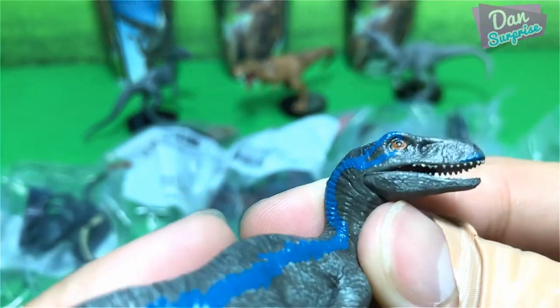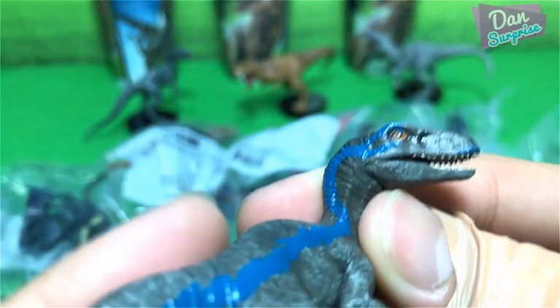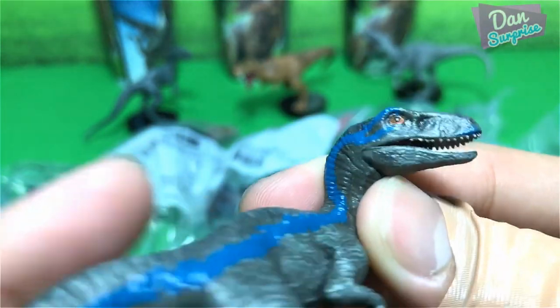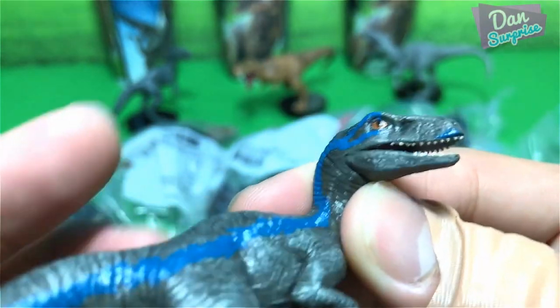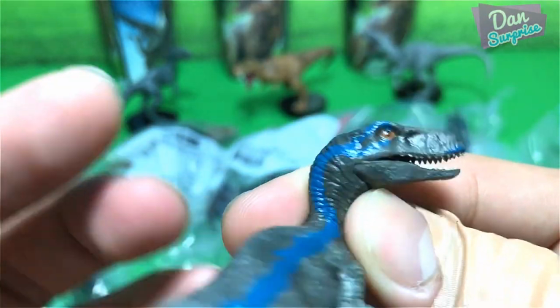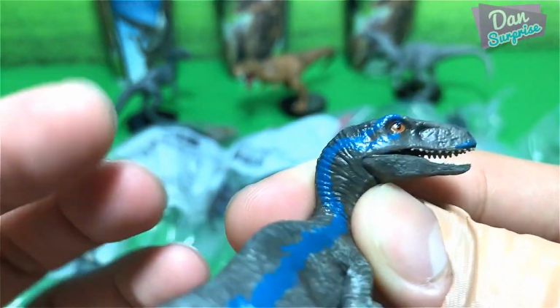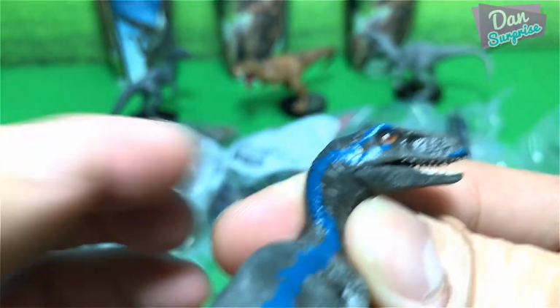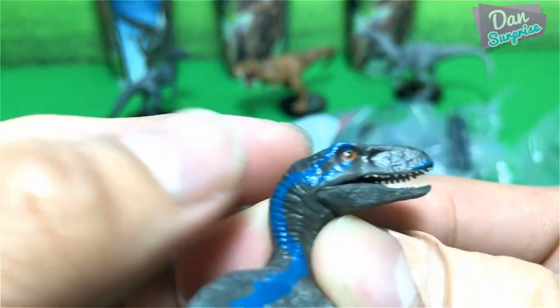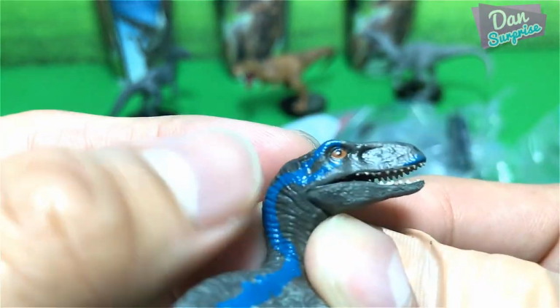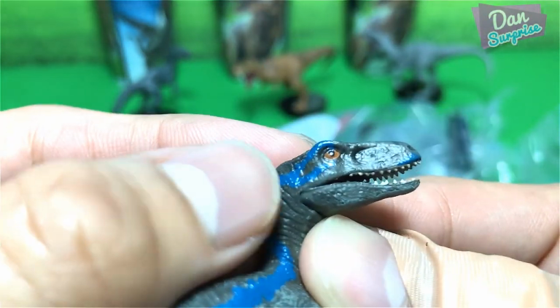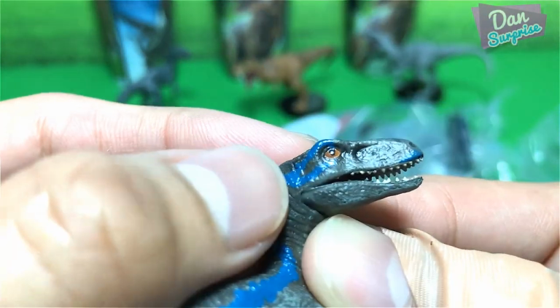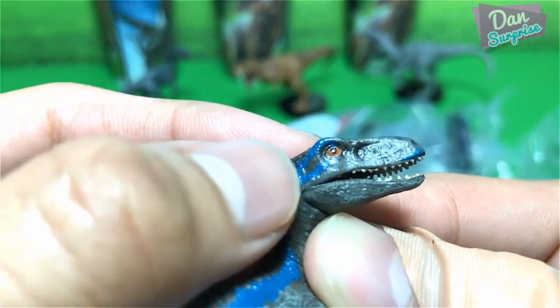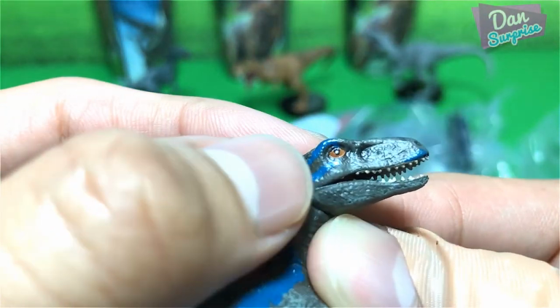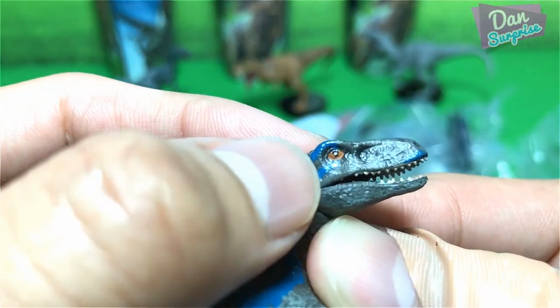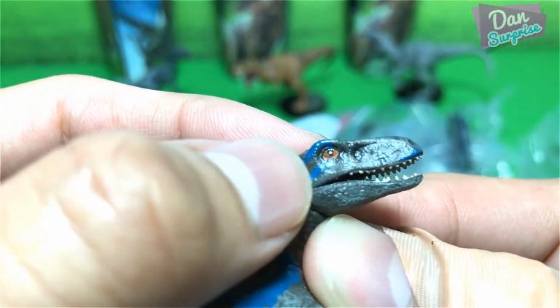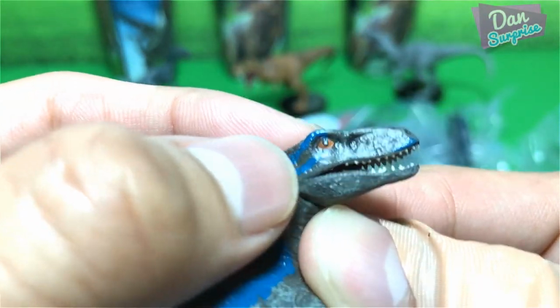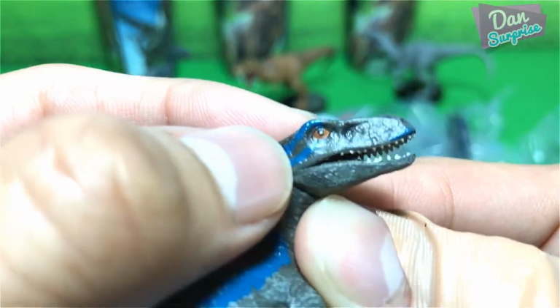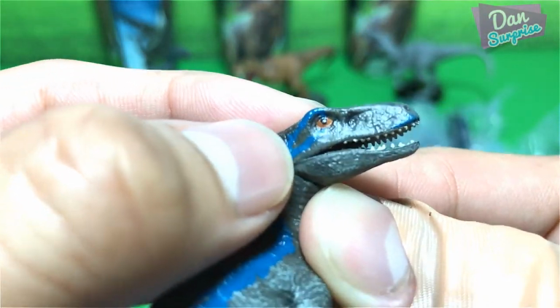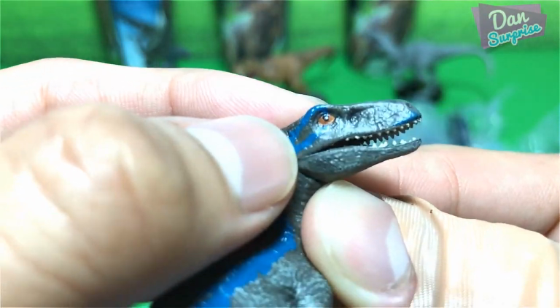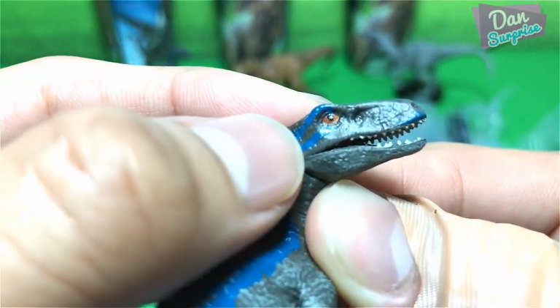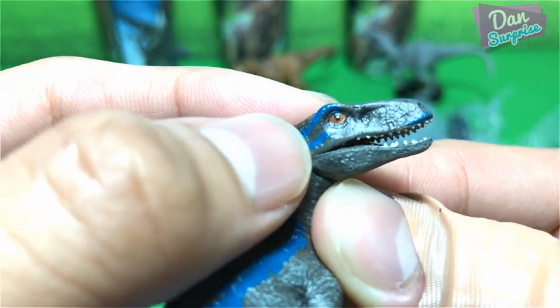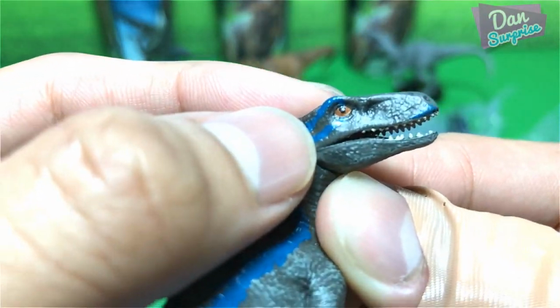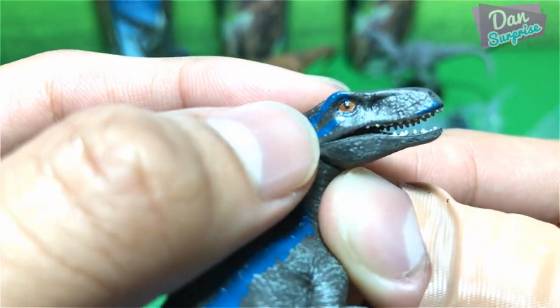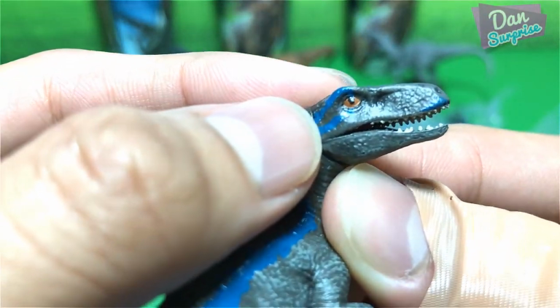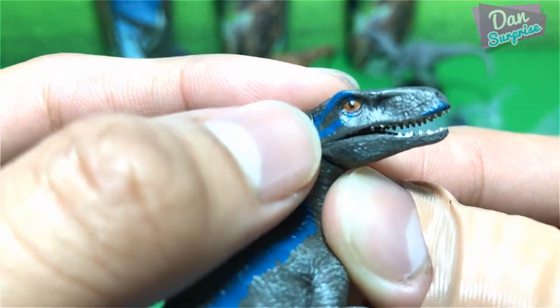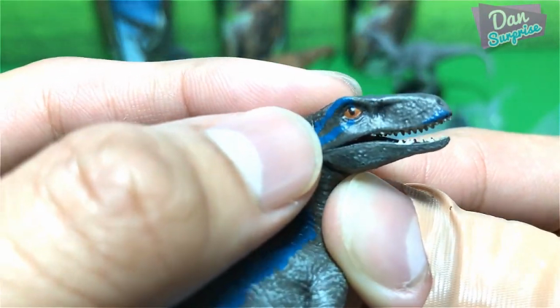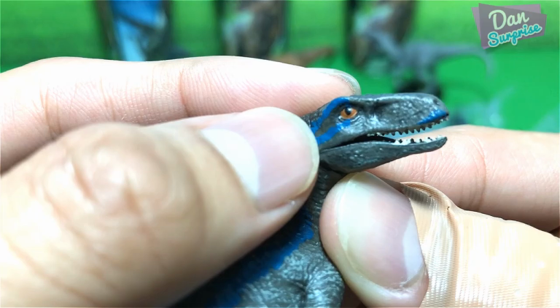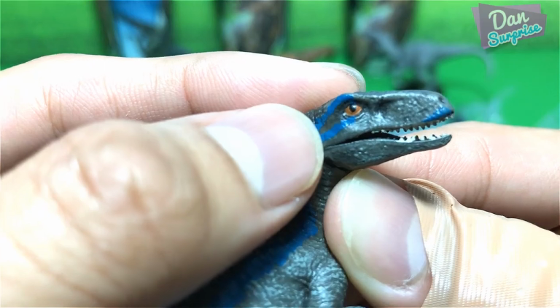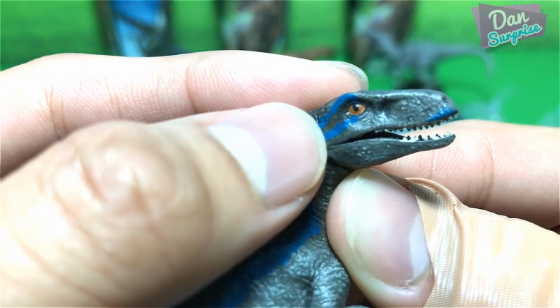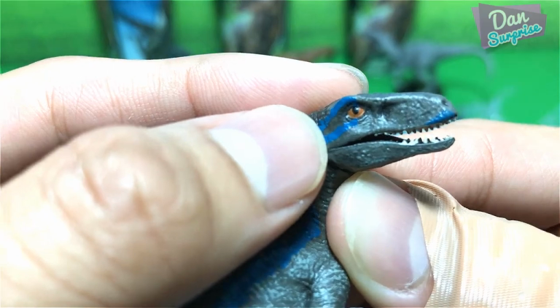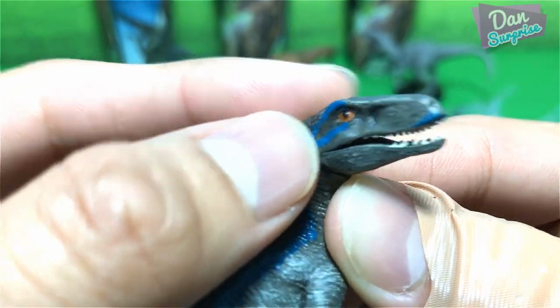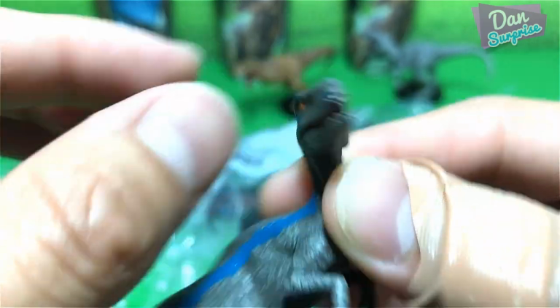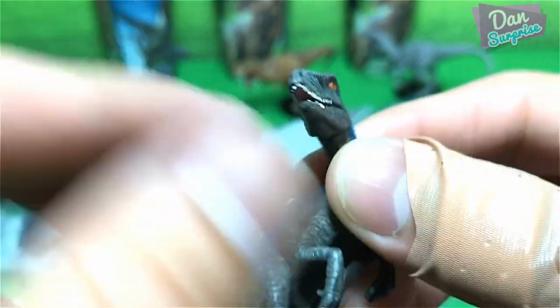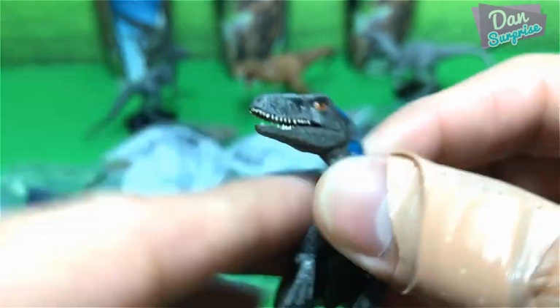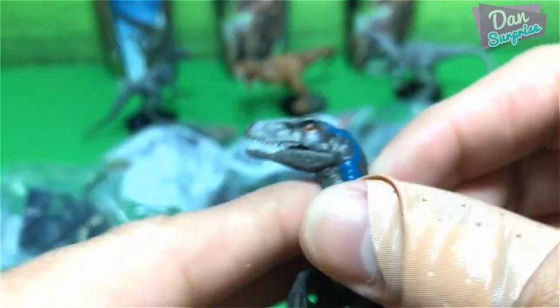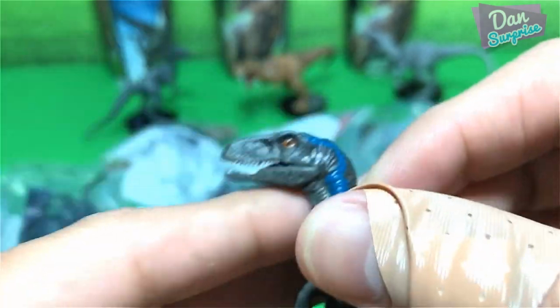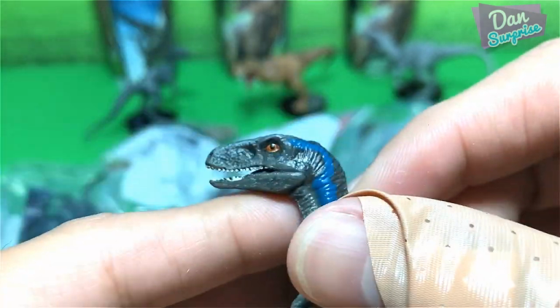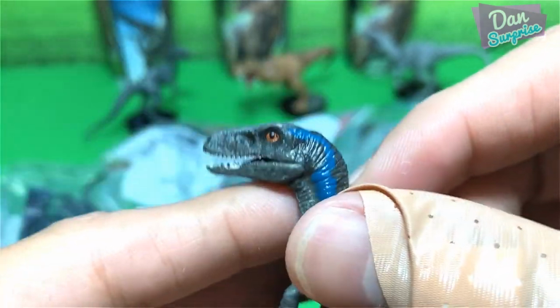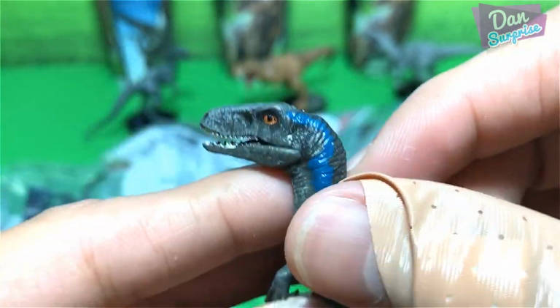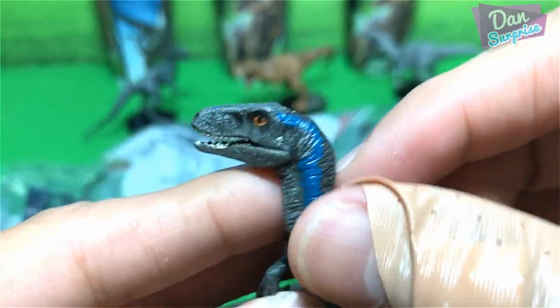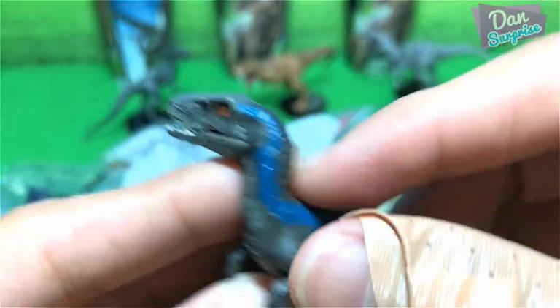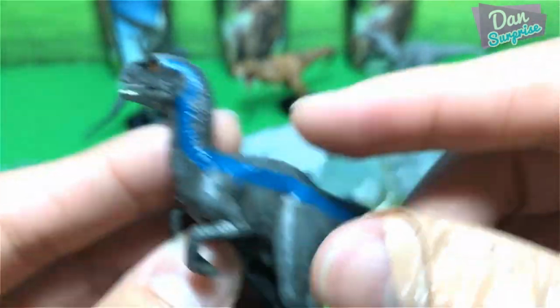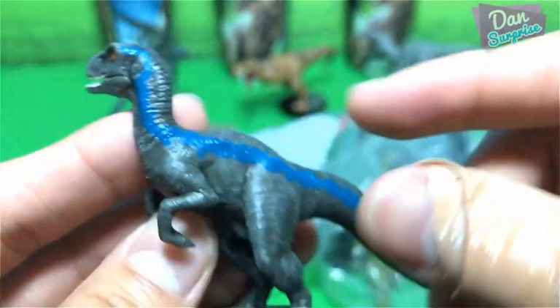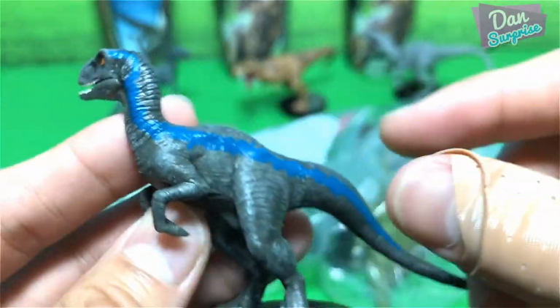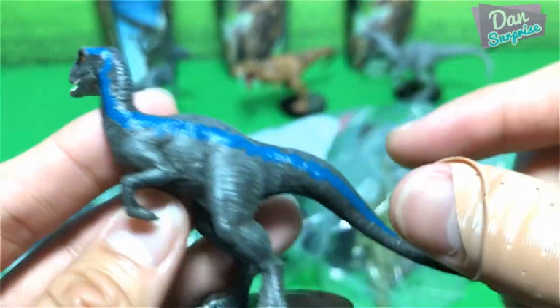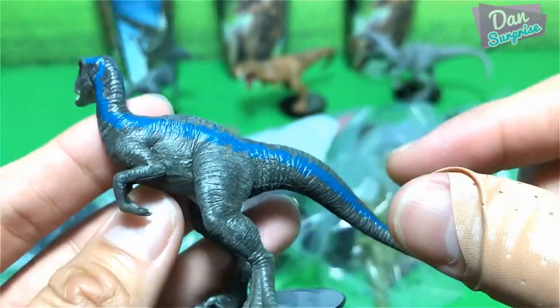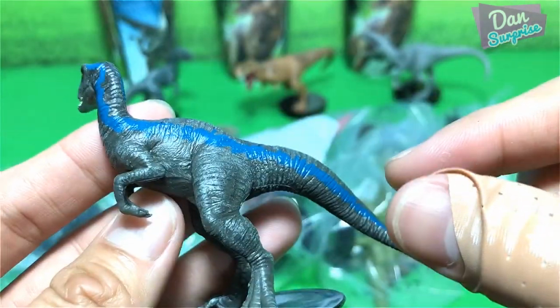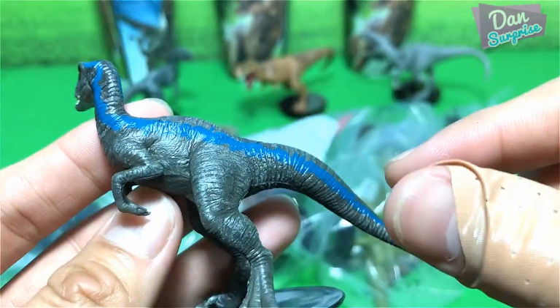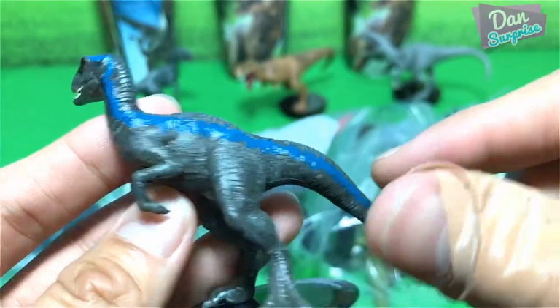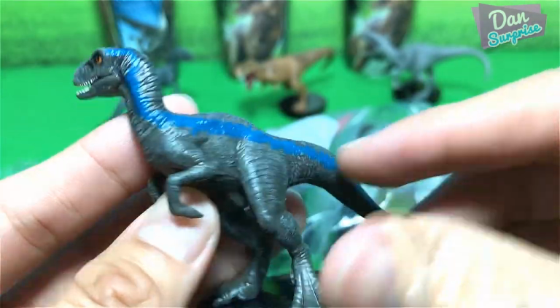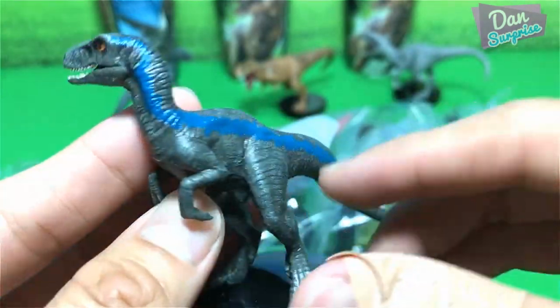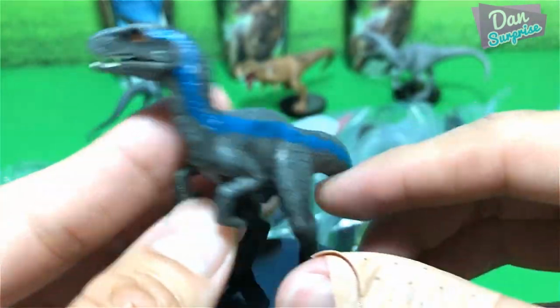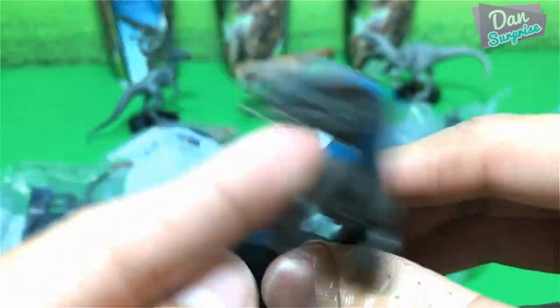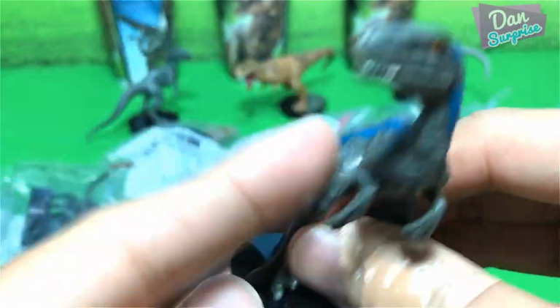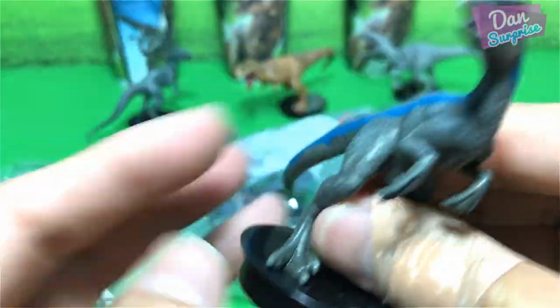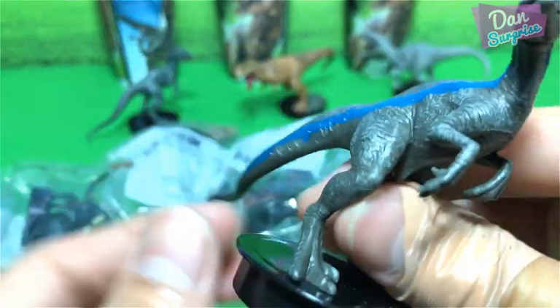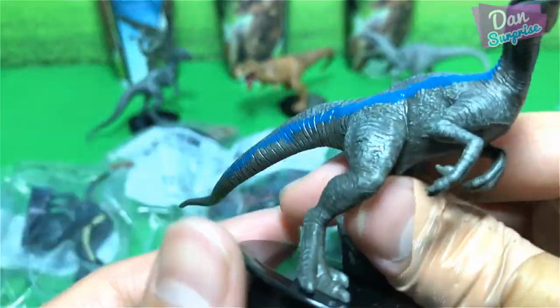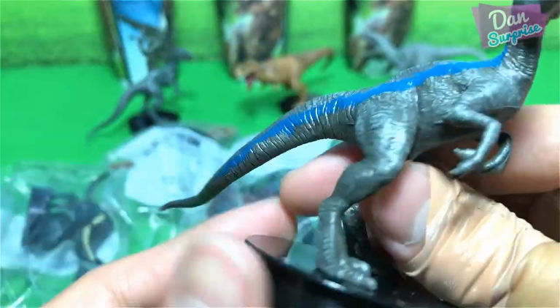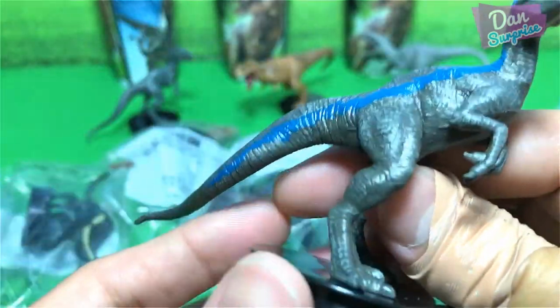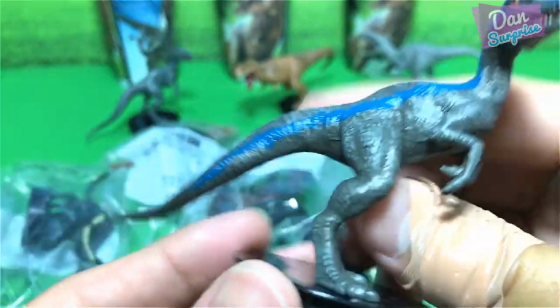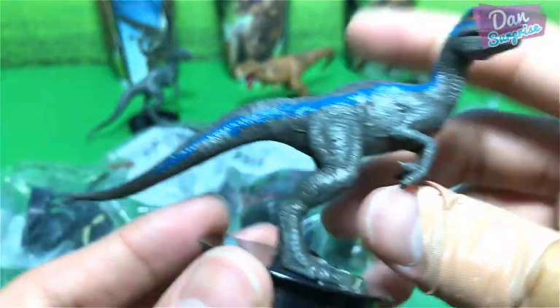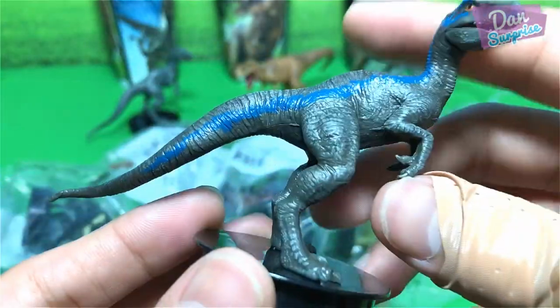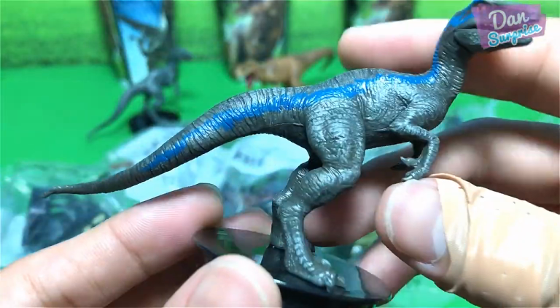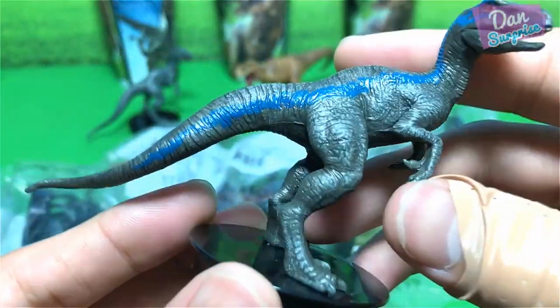They actually got the paint right — so good job. I didn't expect them to get it right.